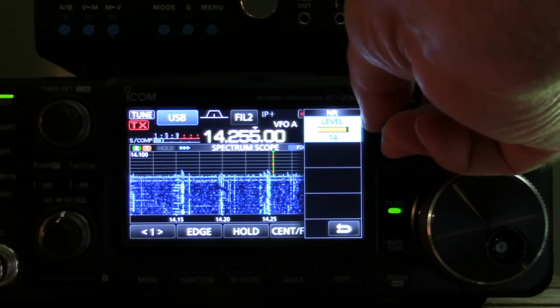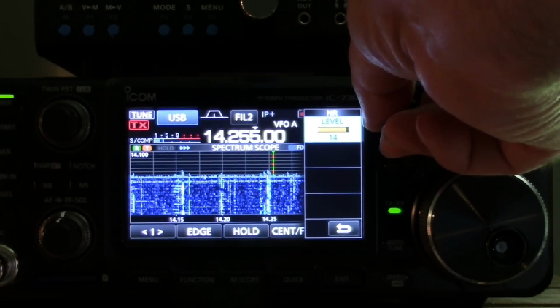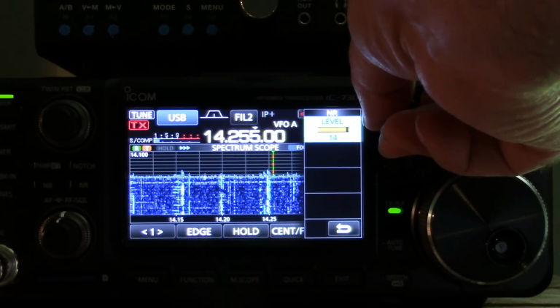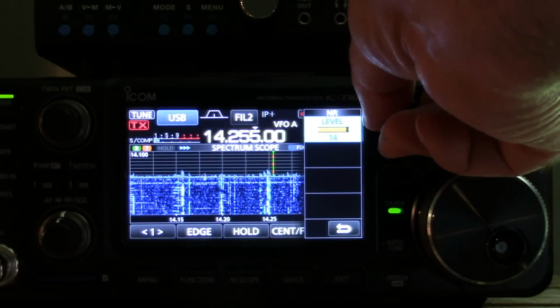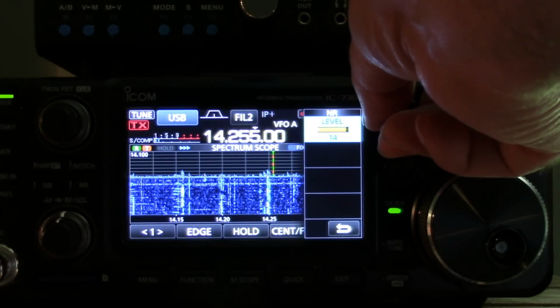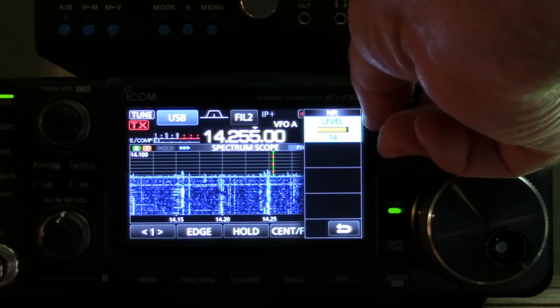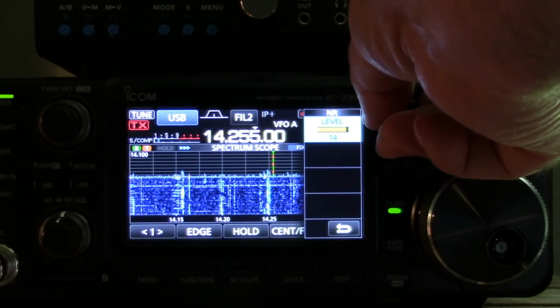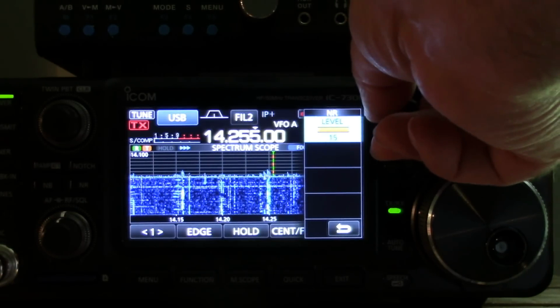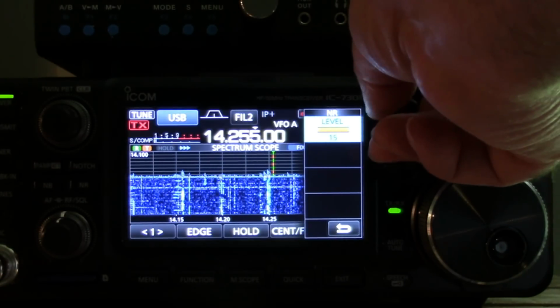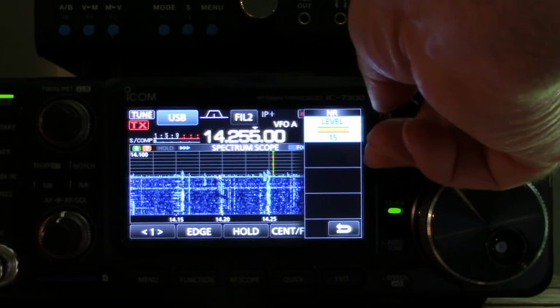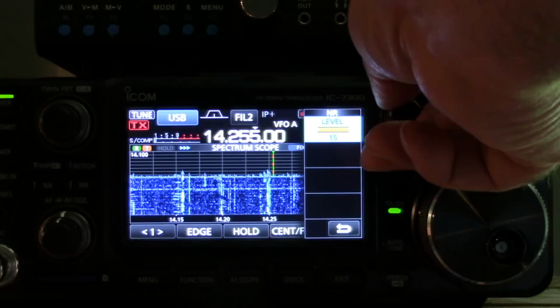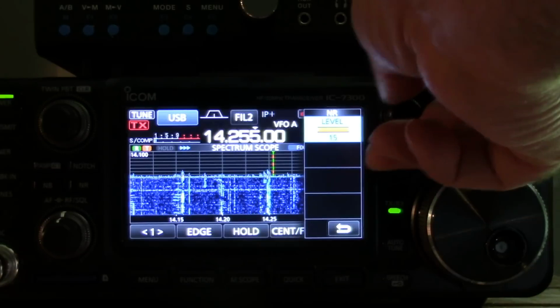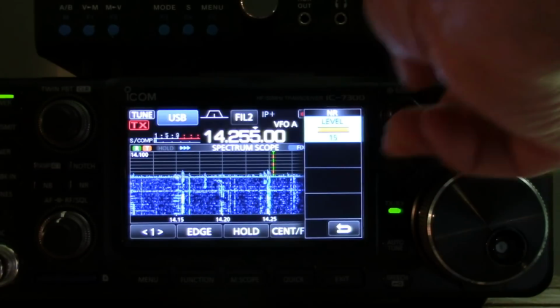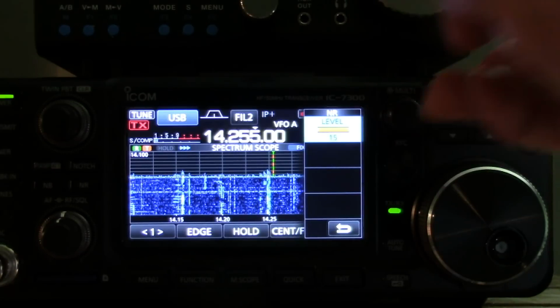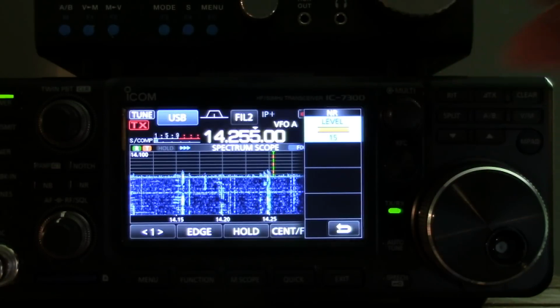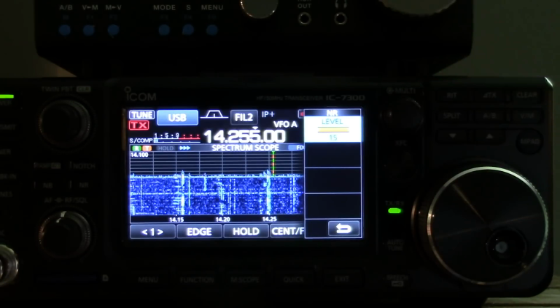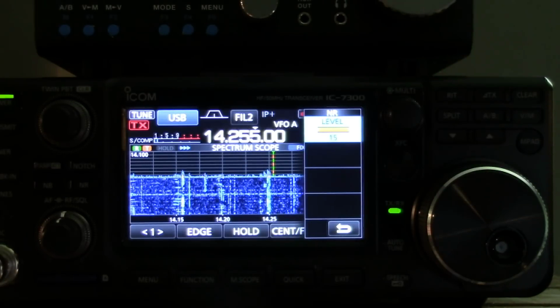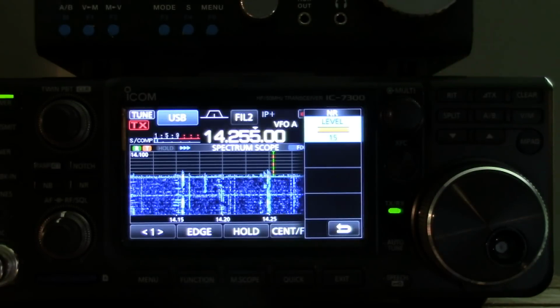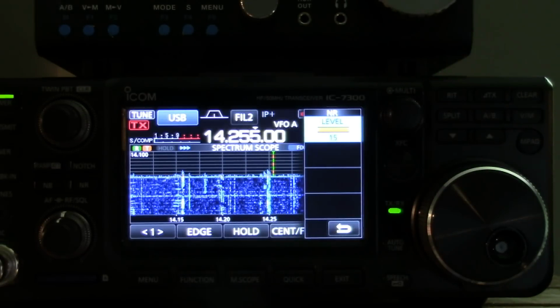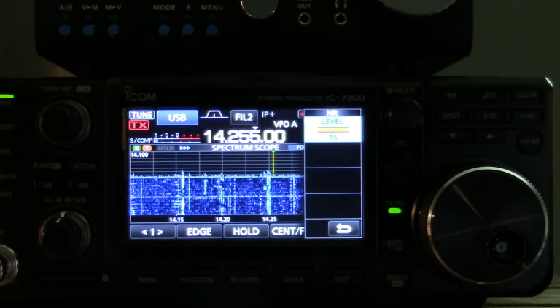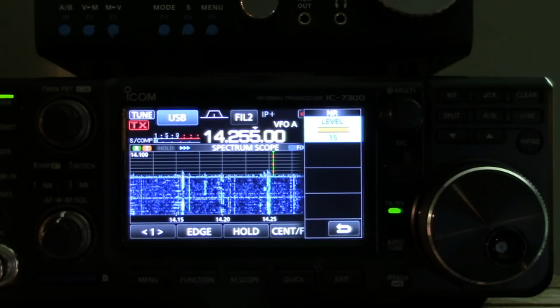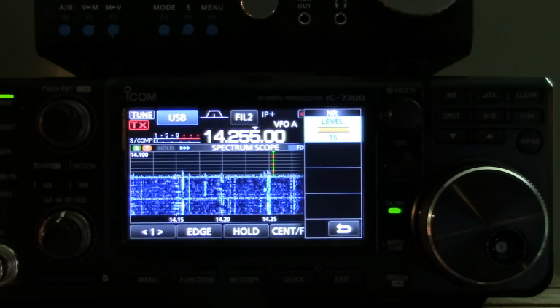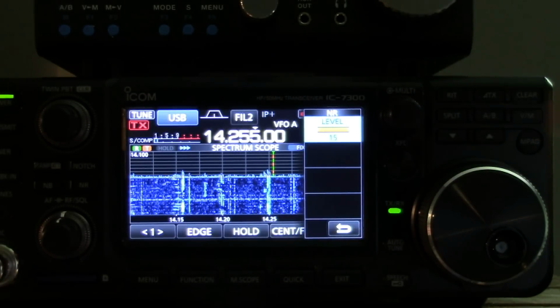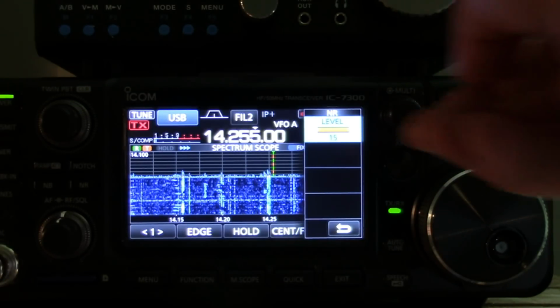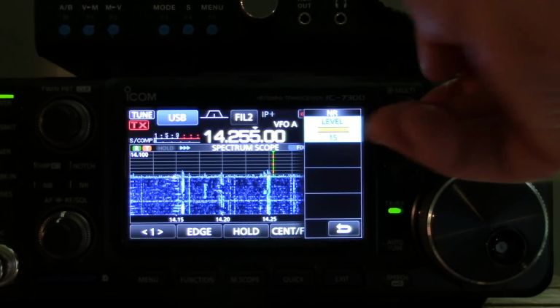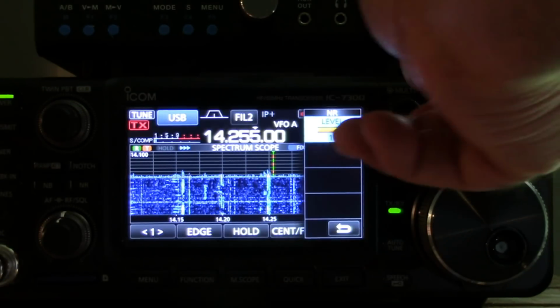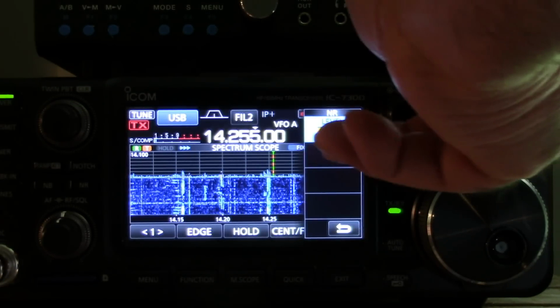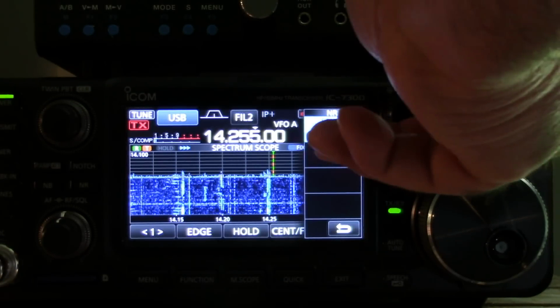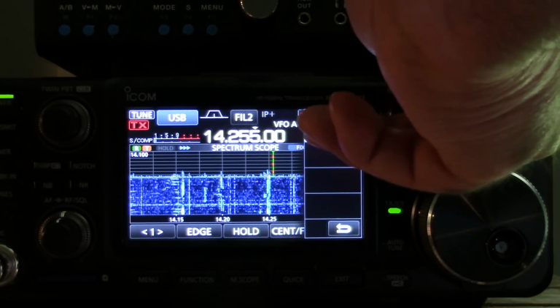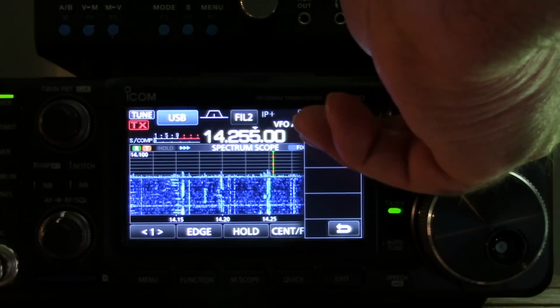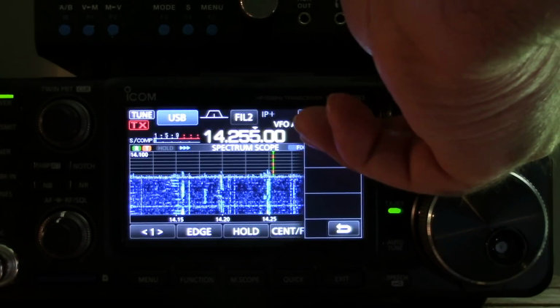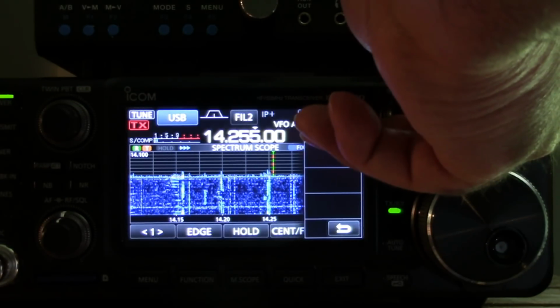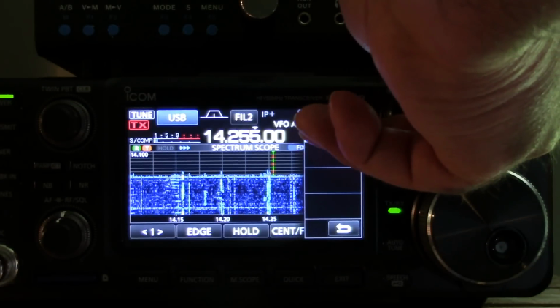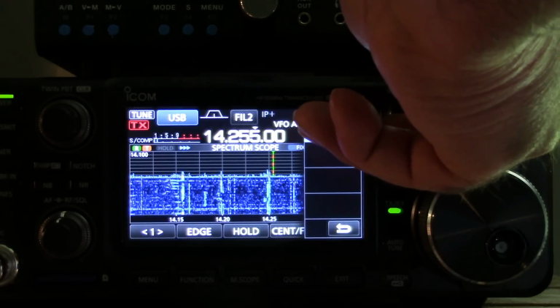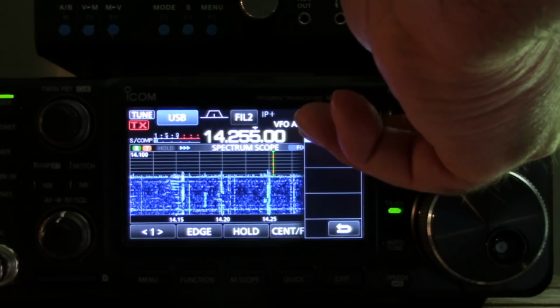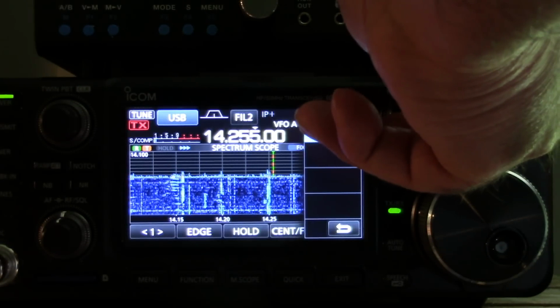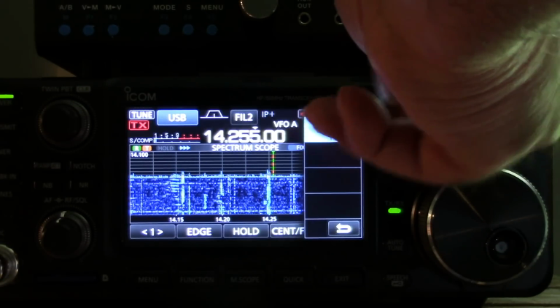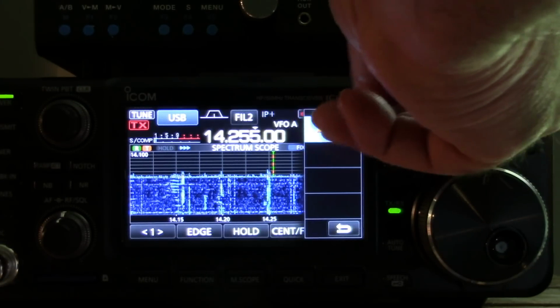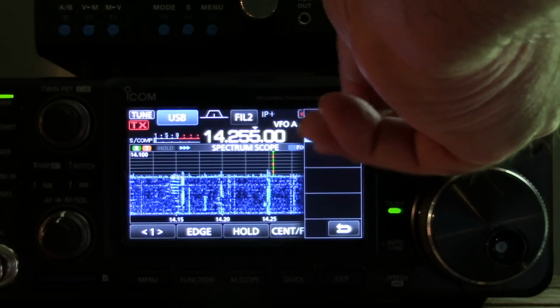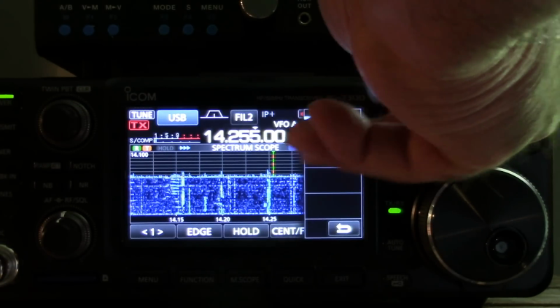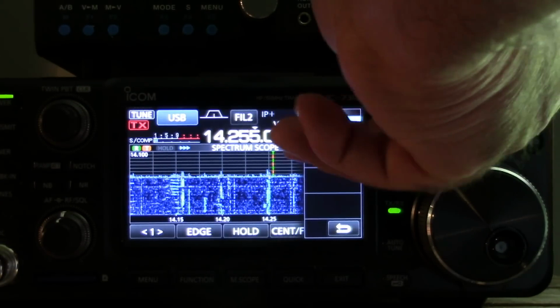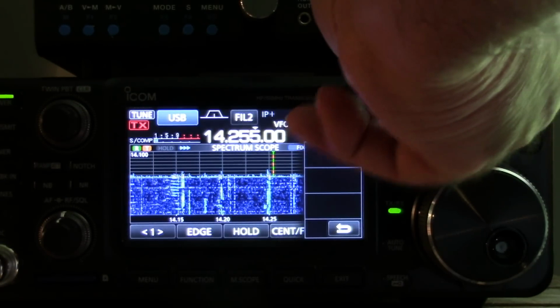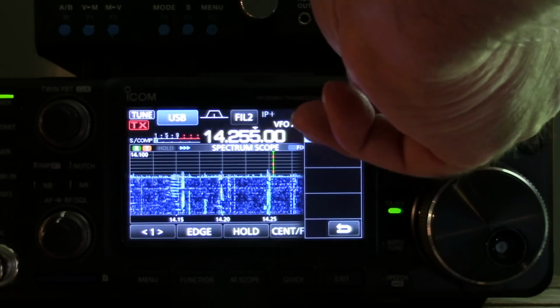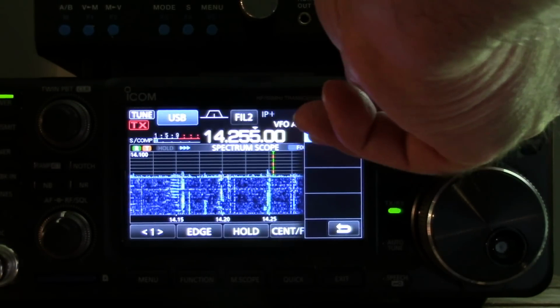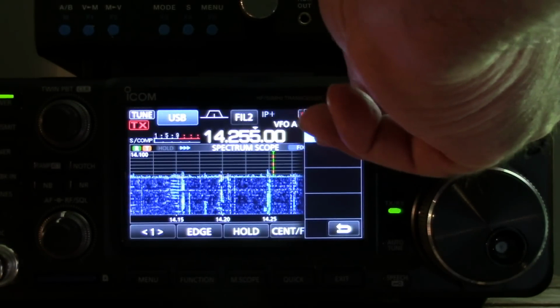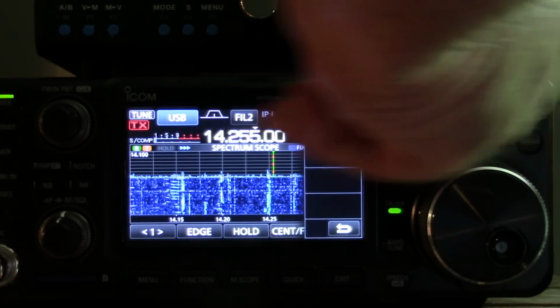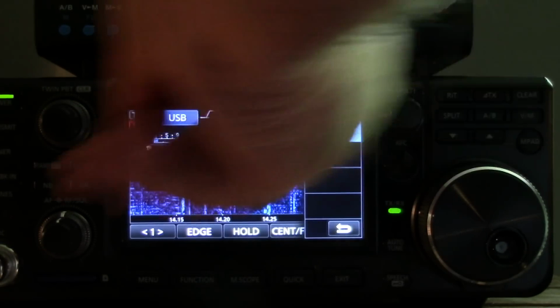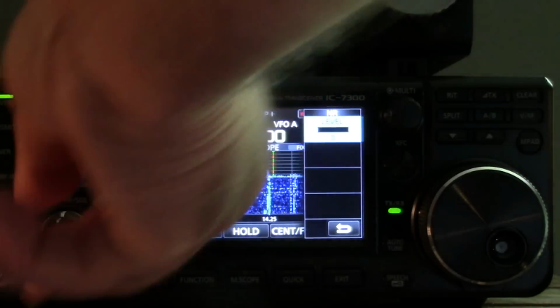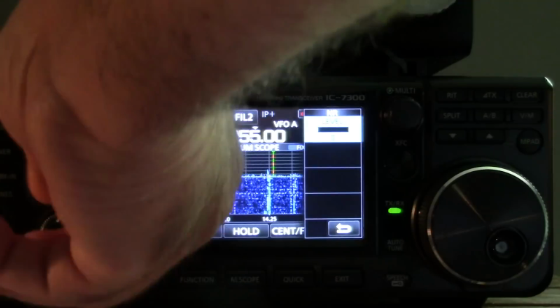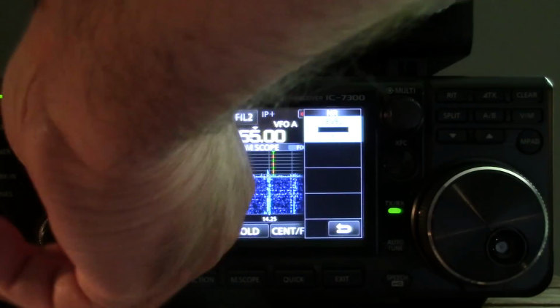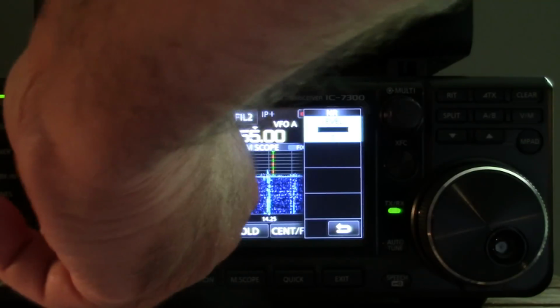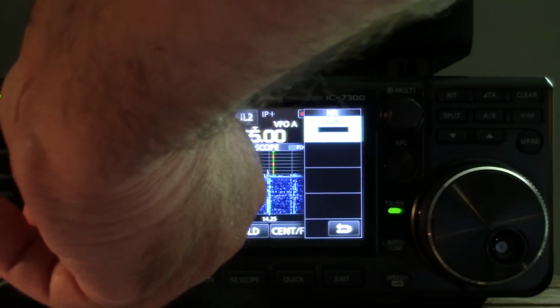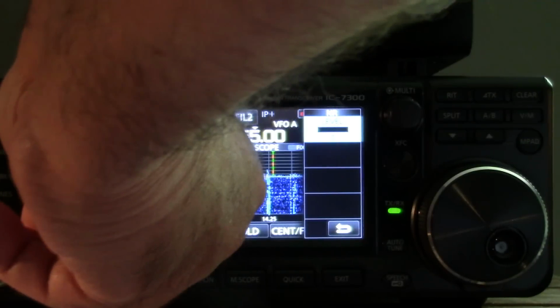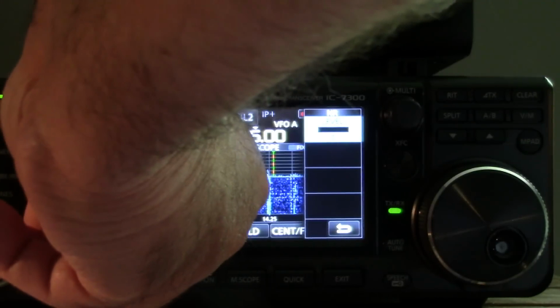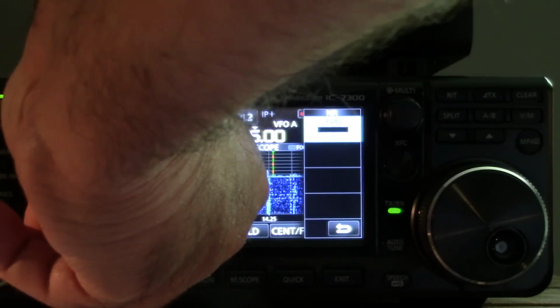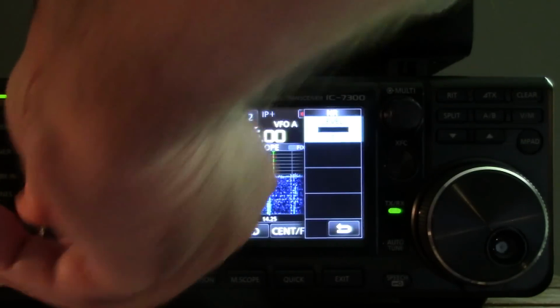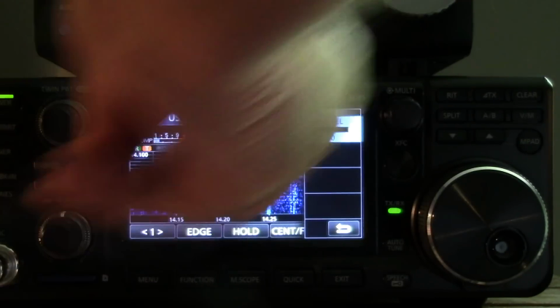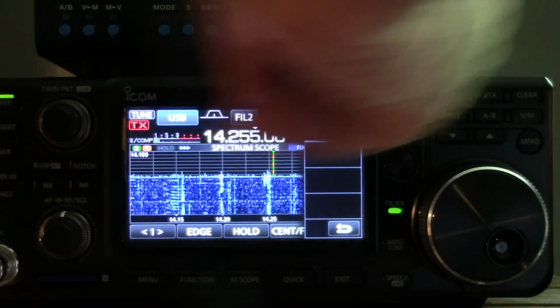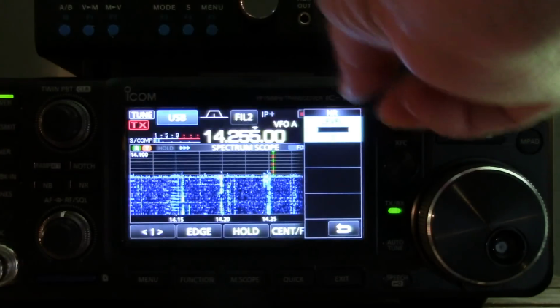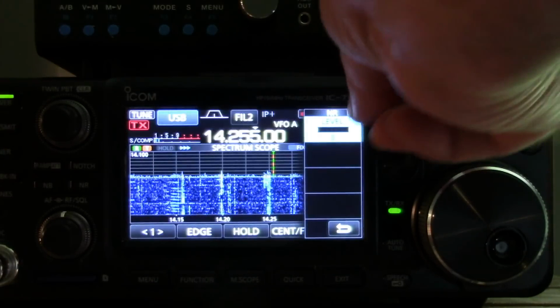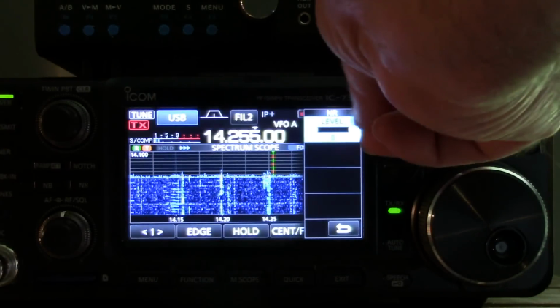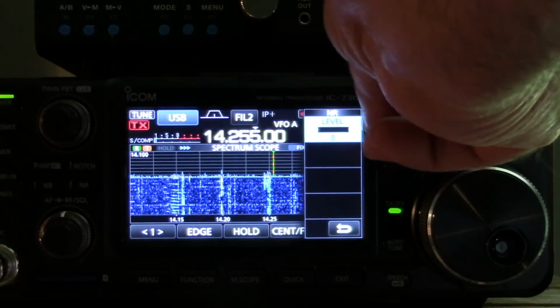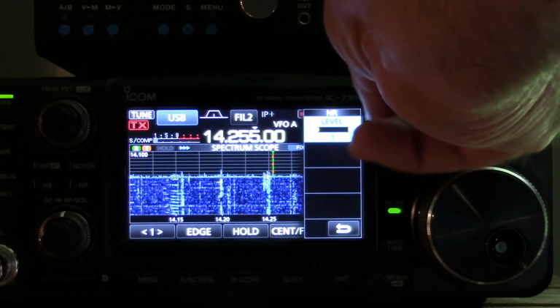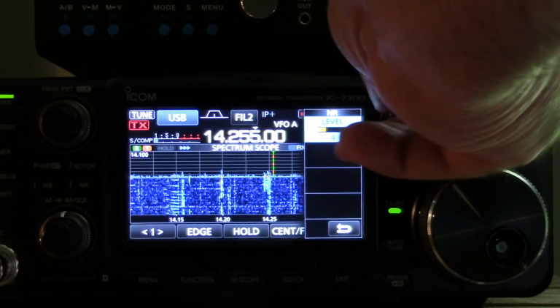Fourteen and fifteen. So it goes from zero to fifteen.